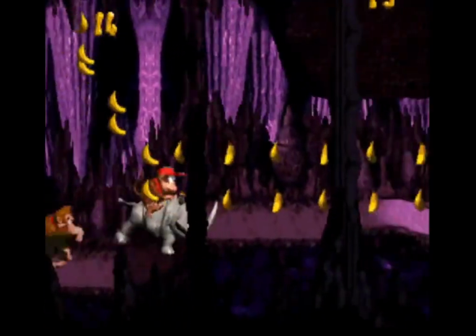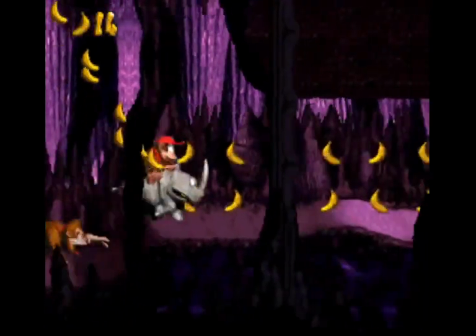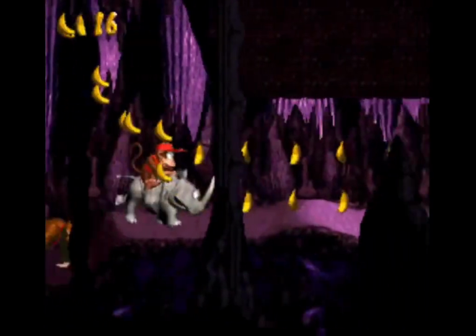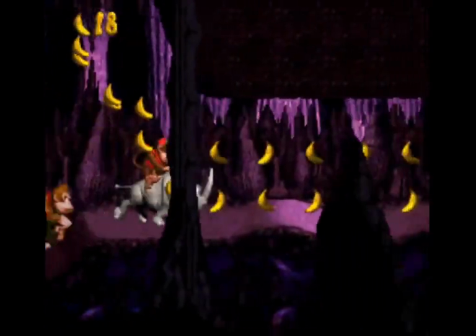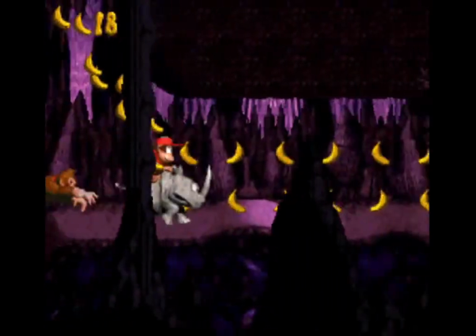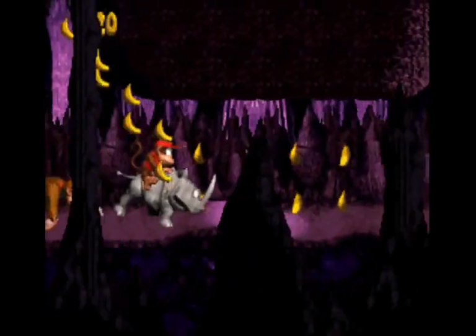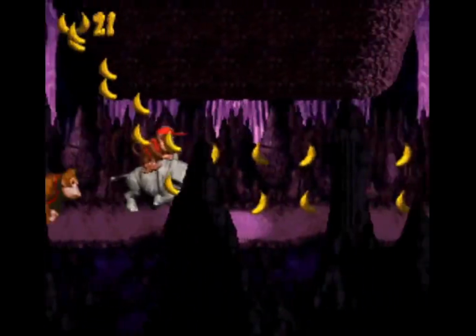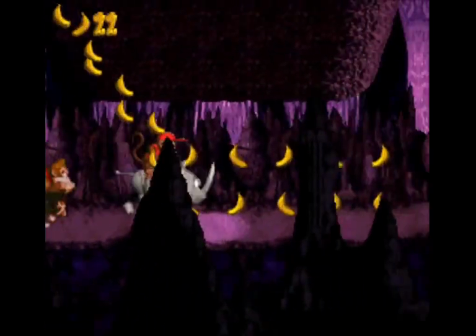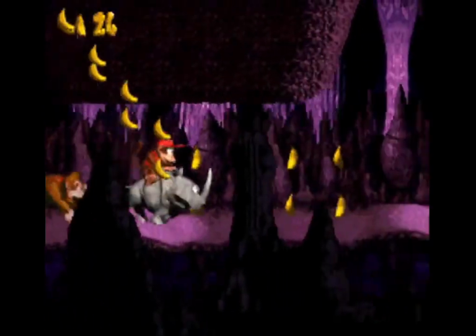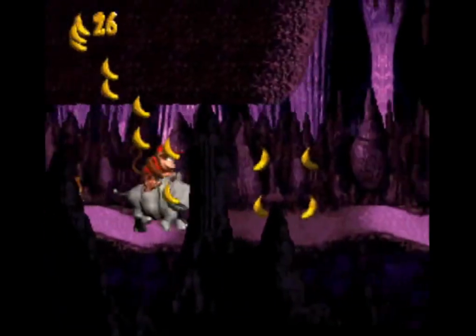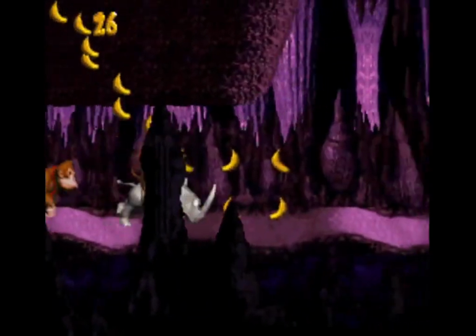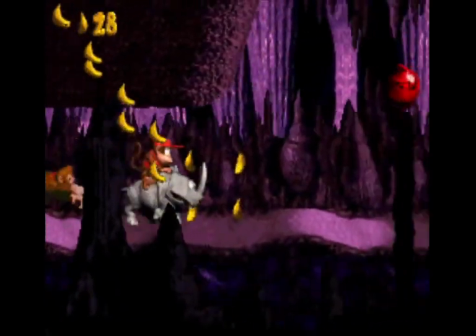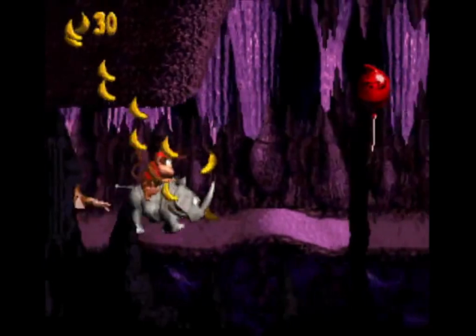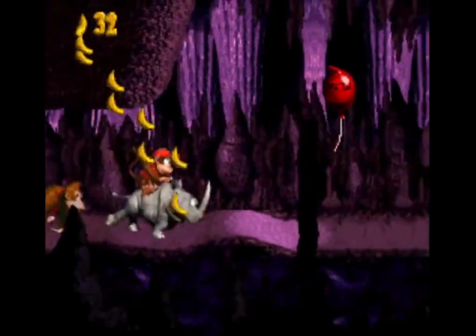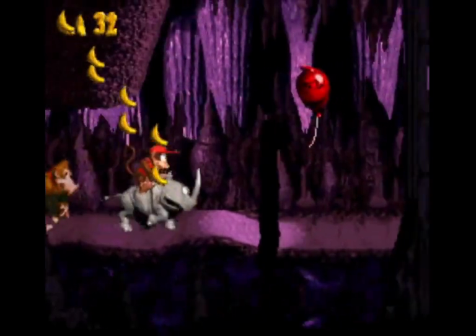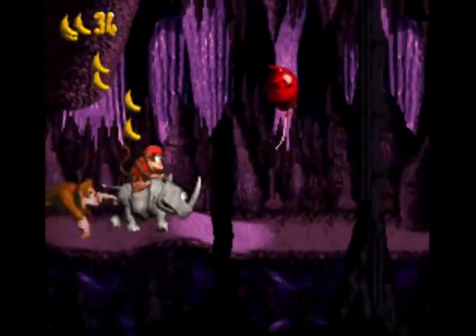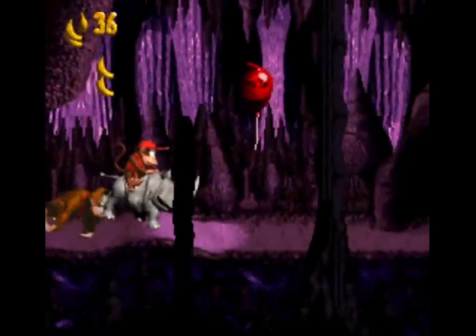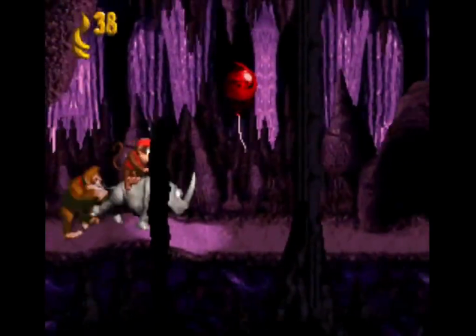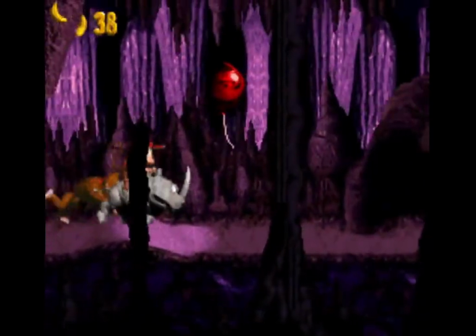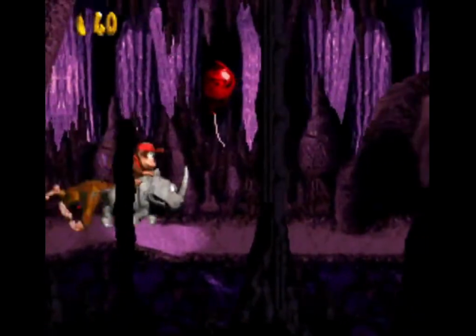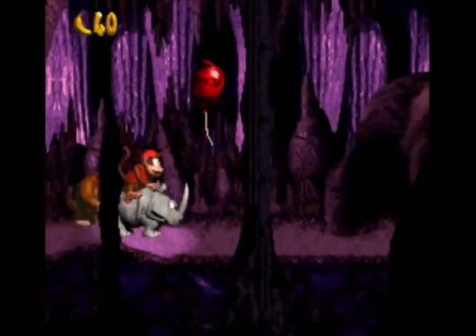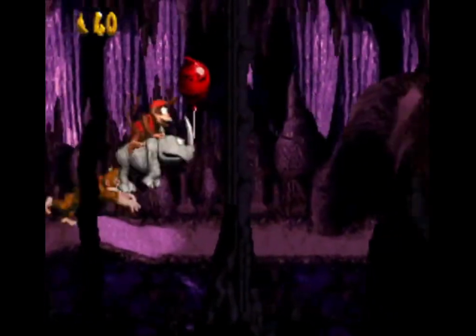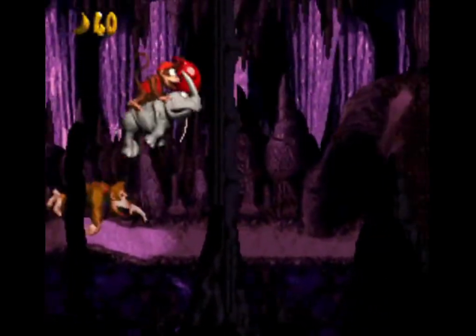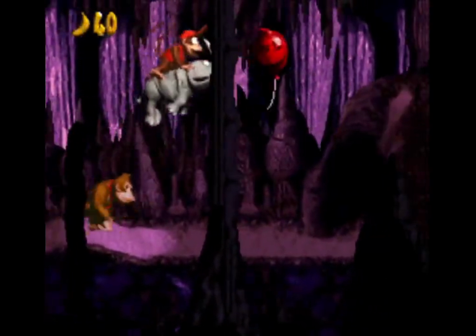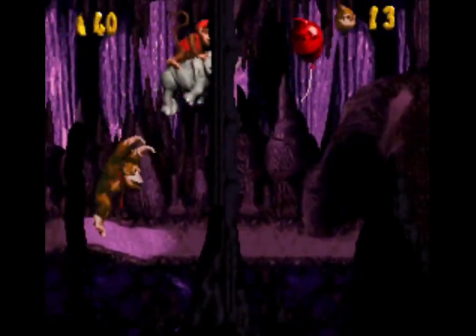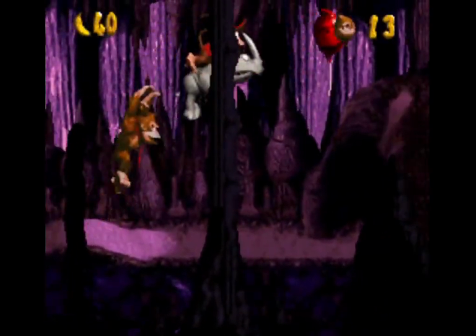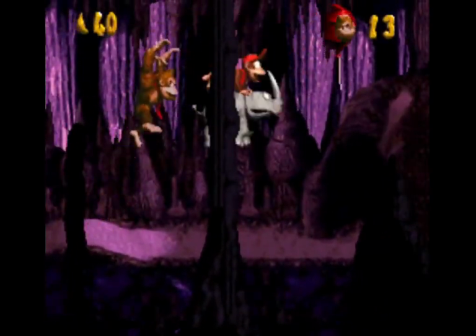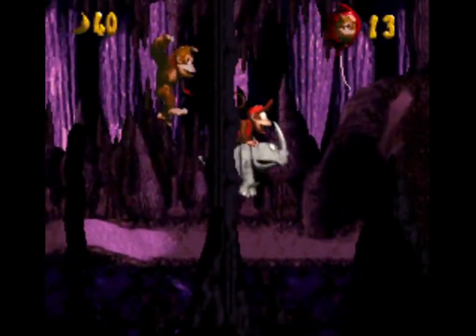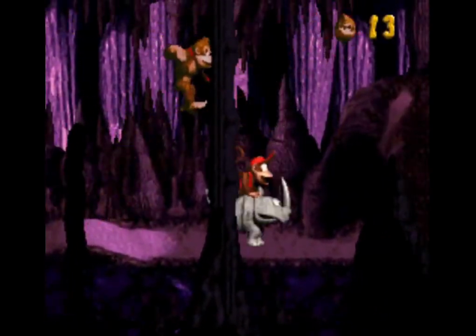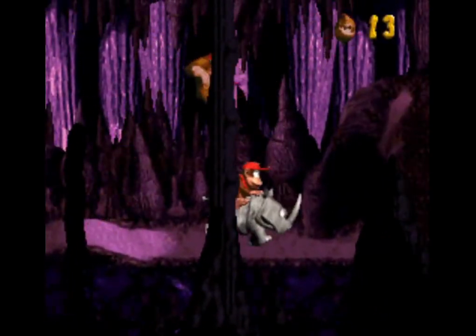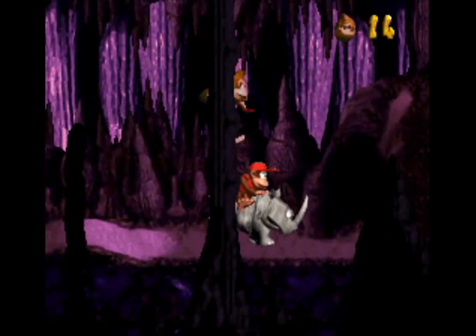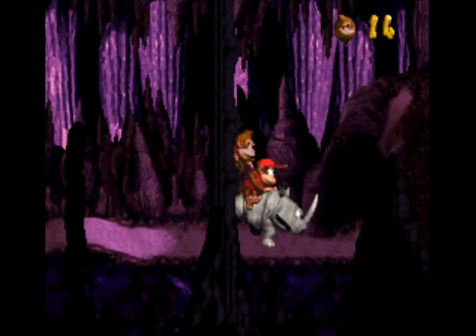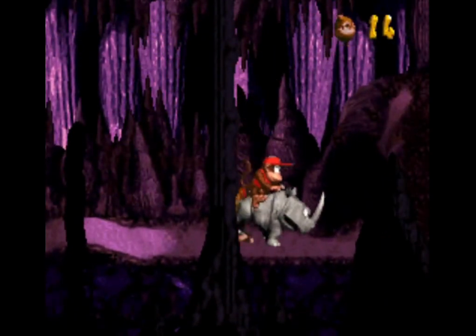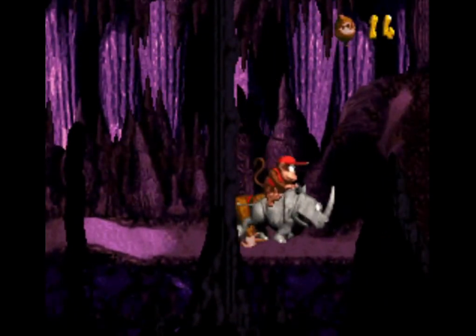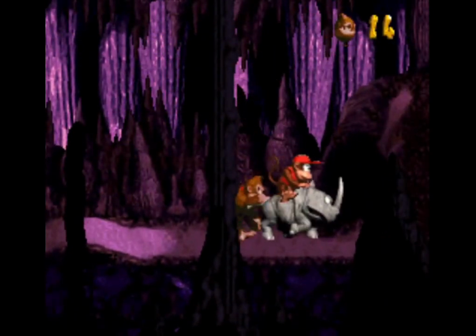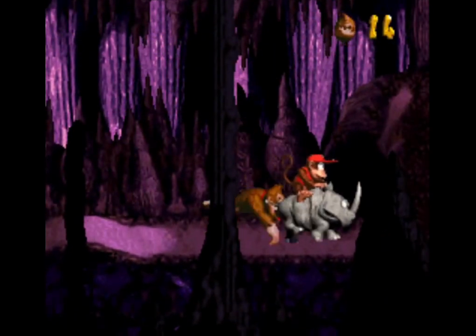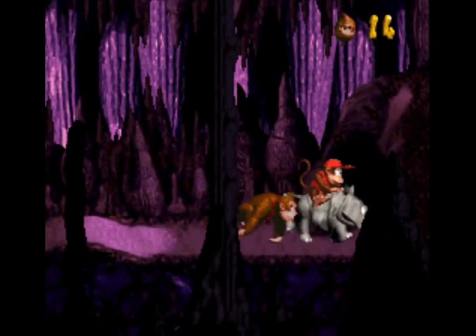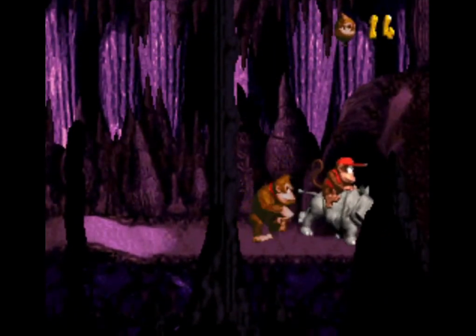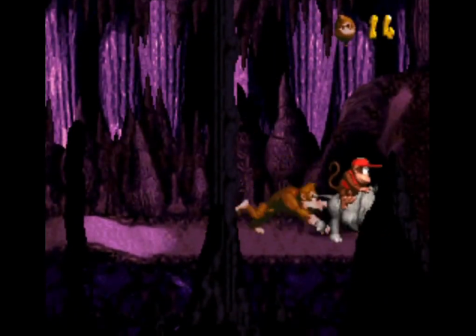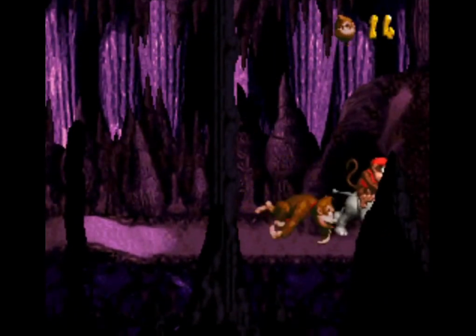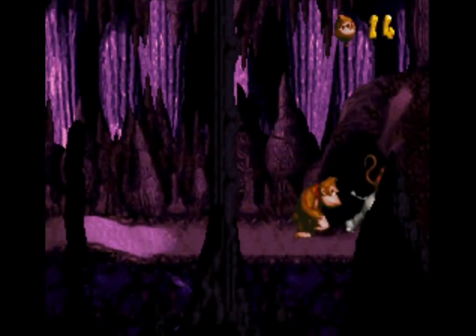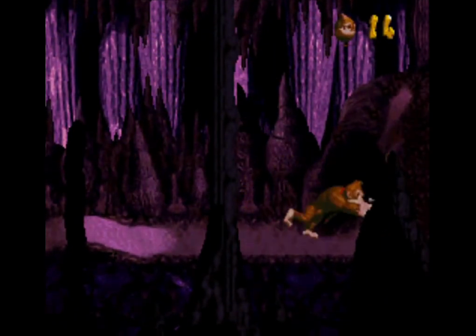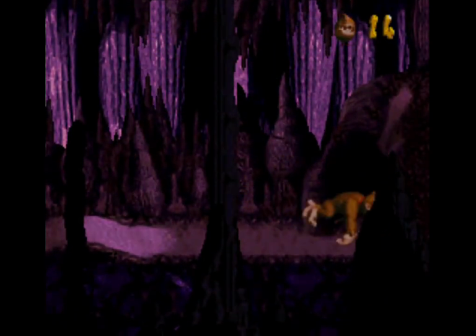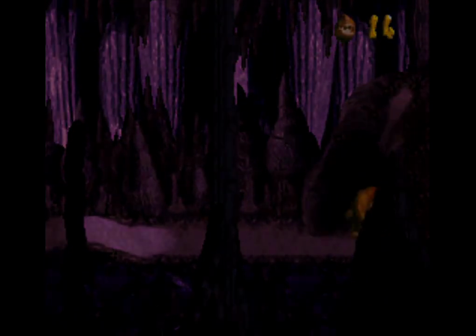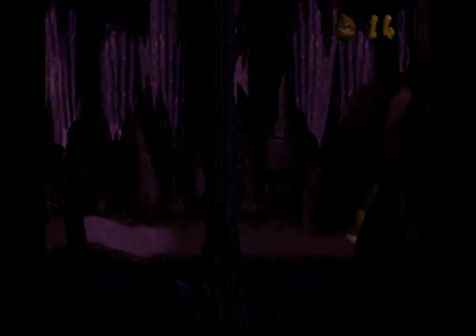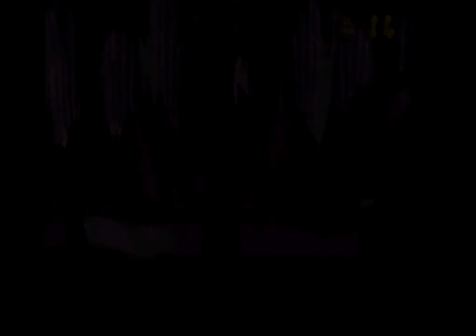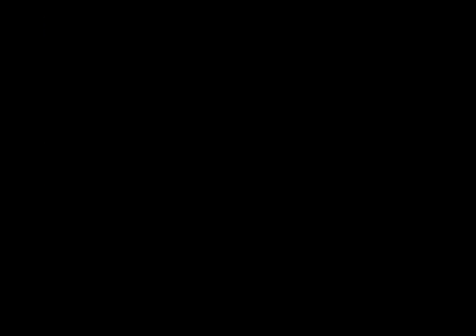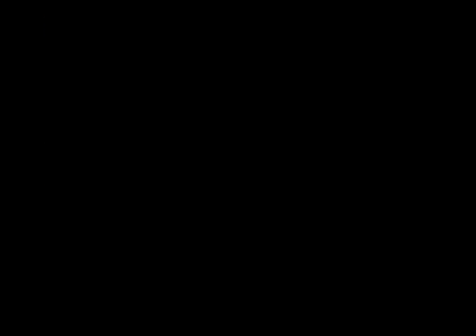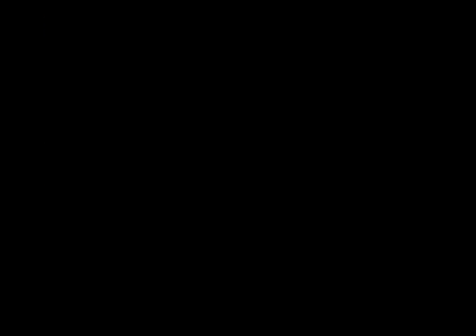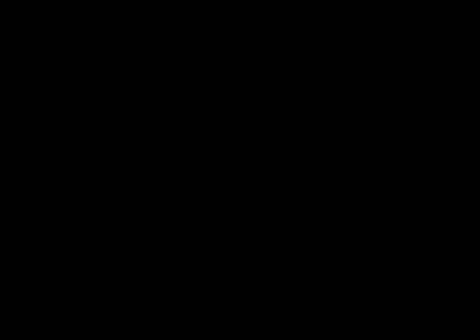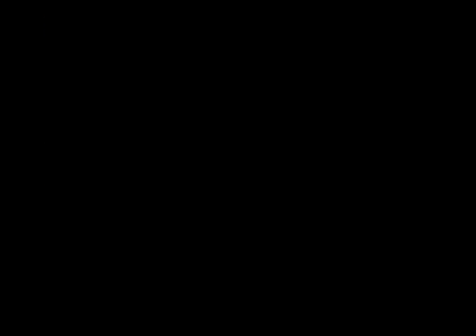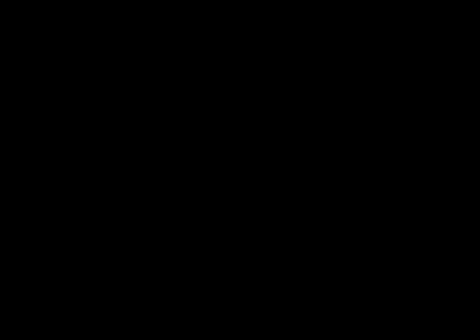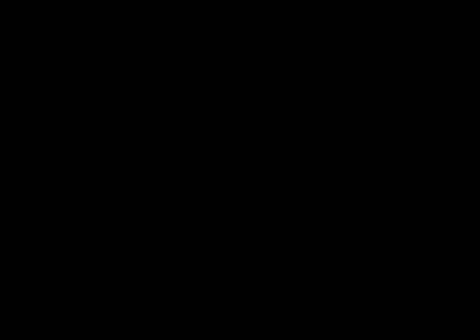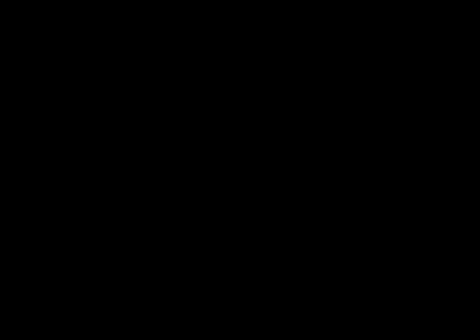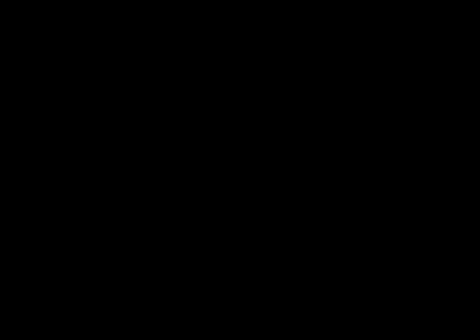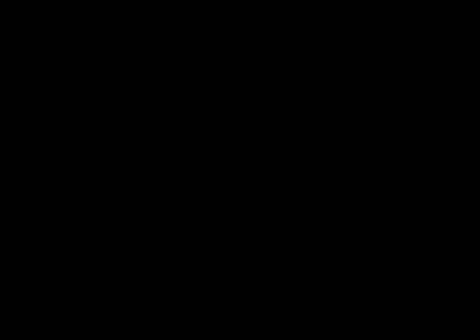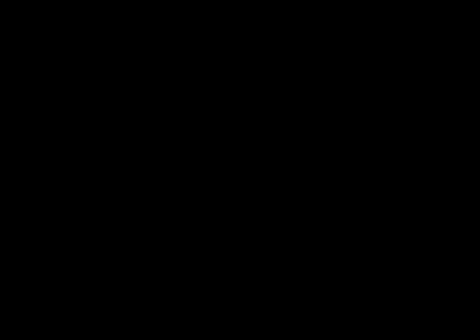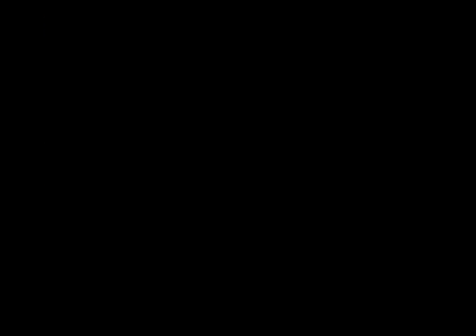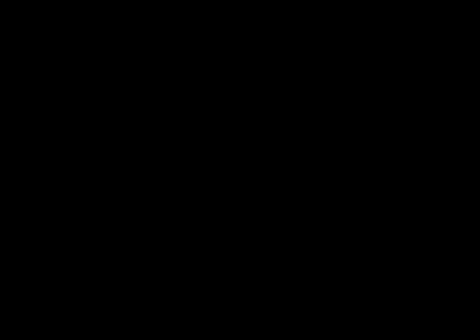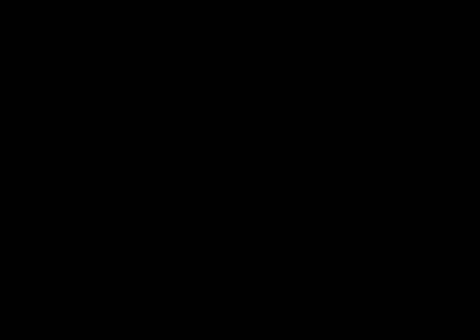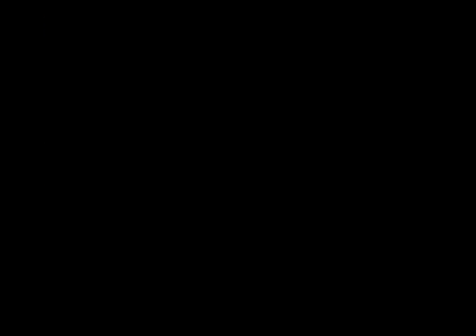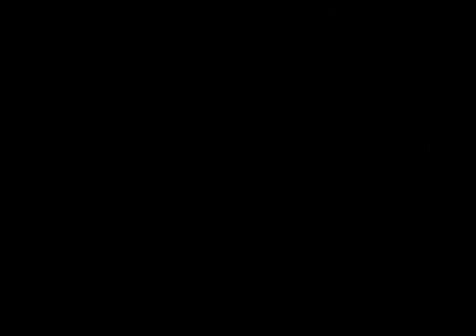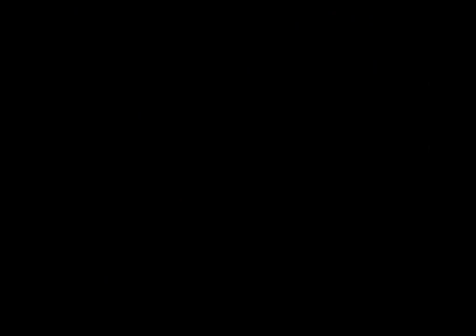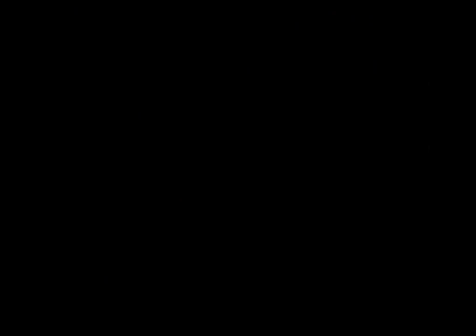Collect 100 bananas, the Expresso ostrich tokens, the KONG letters, and visit the secret rooms for even more lives.